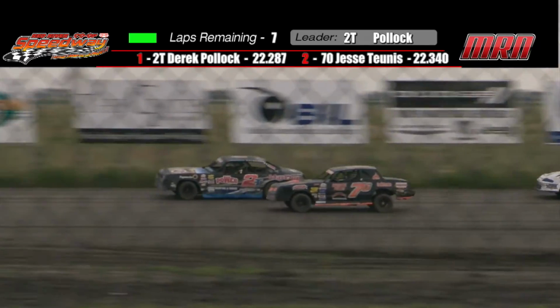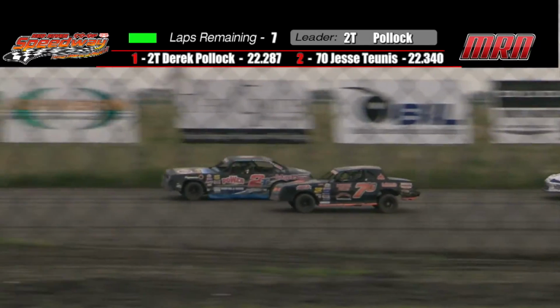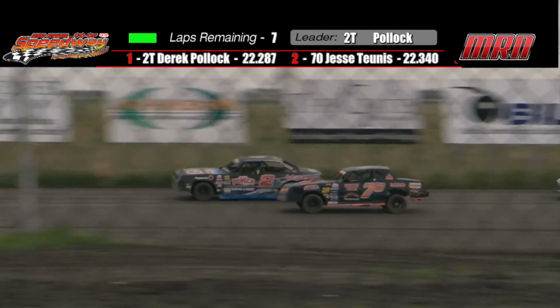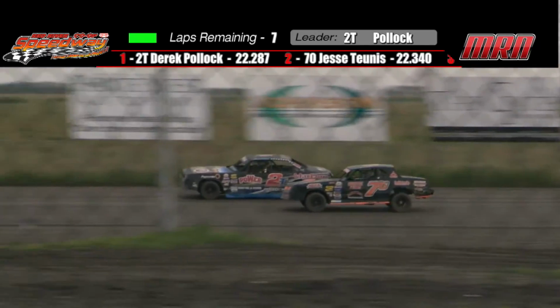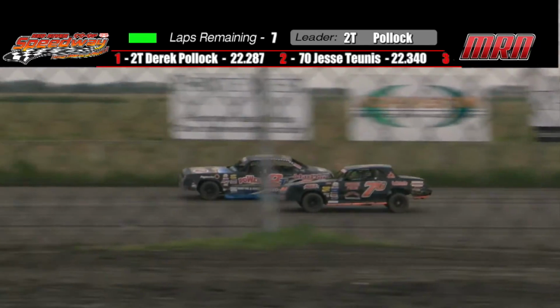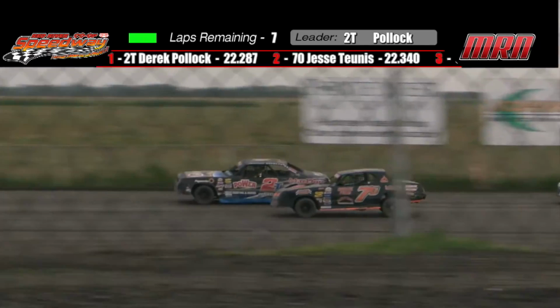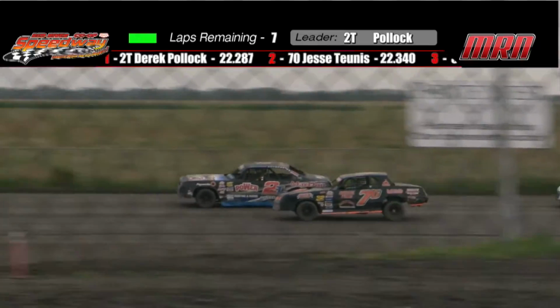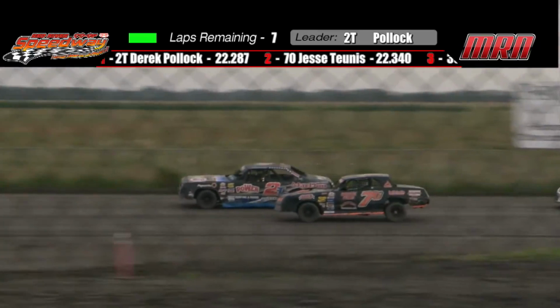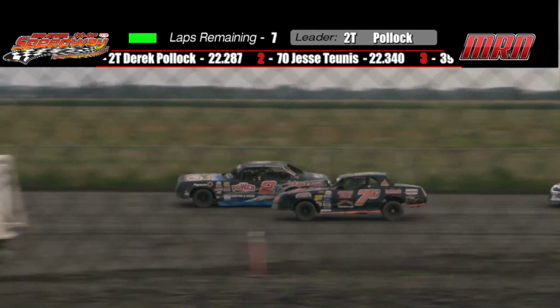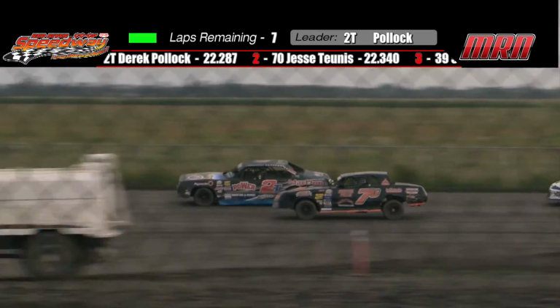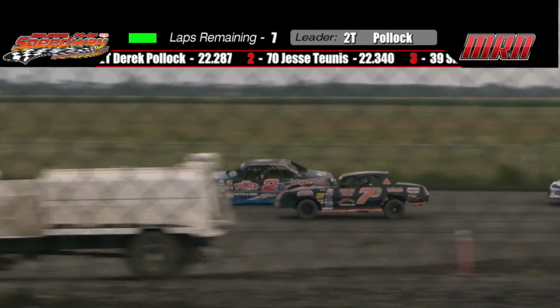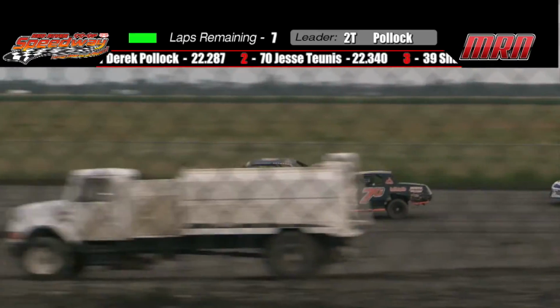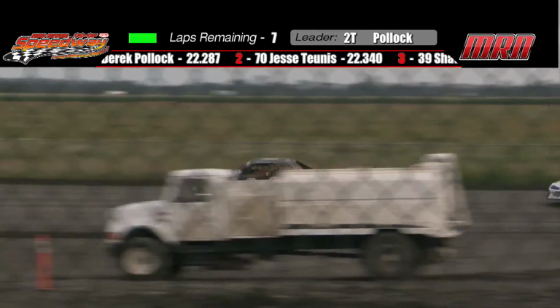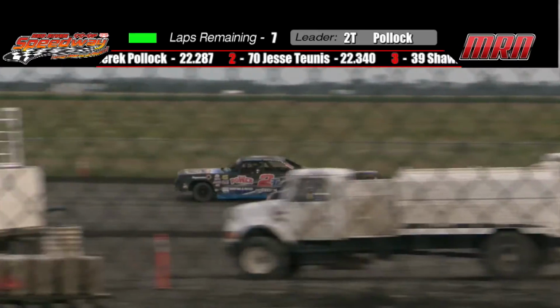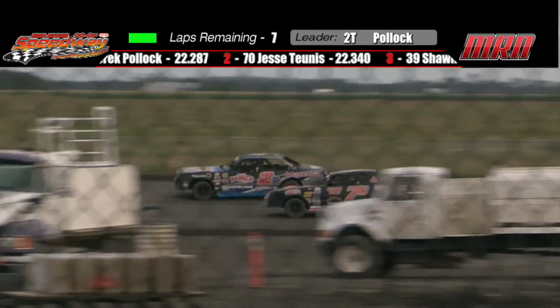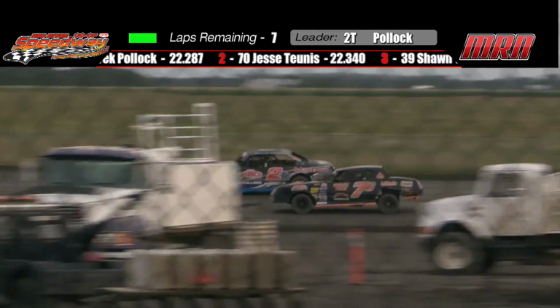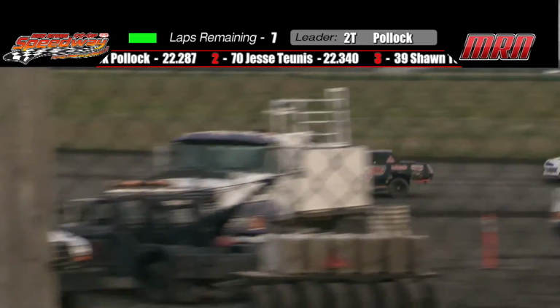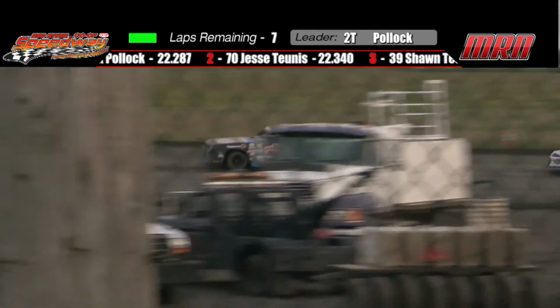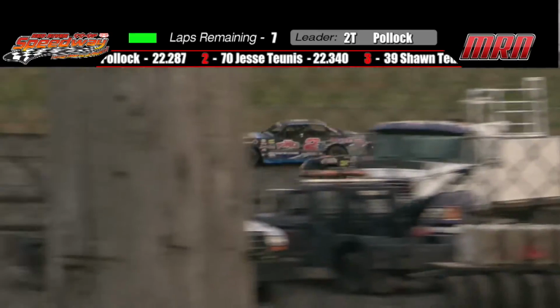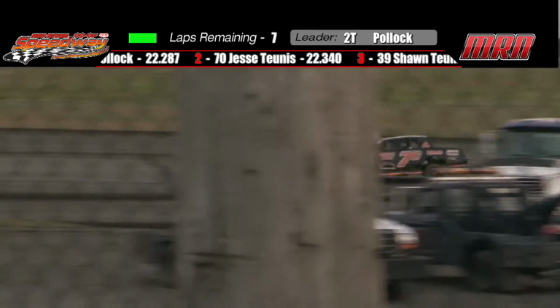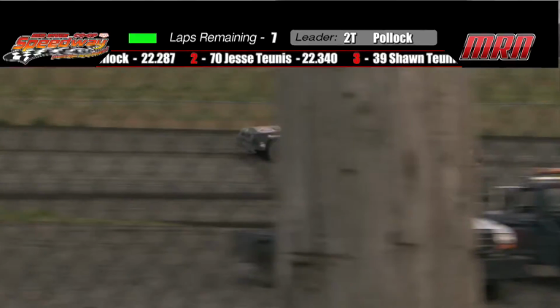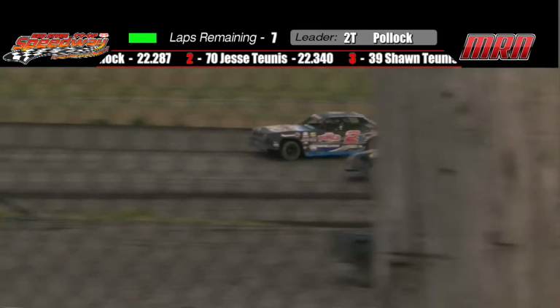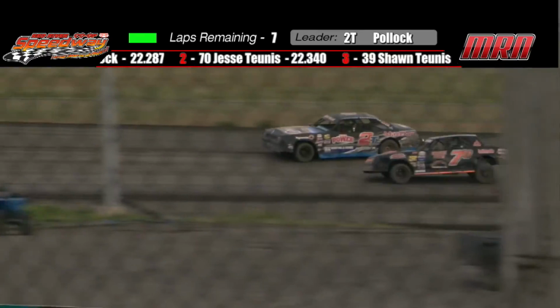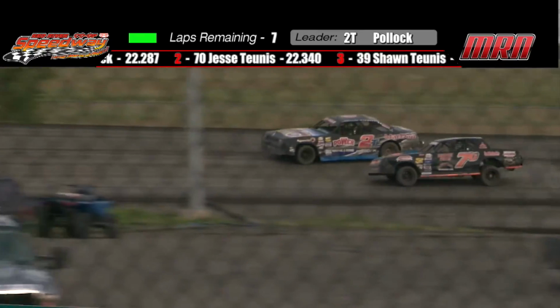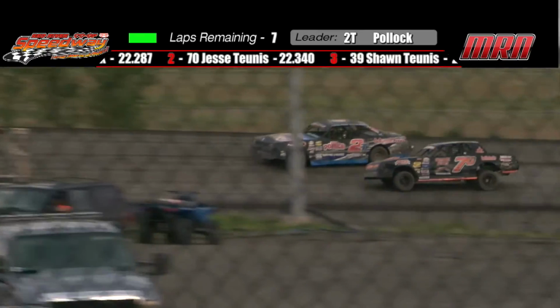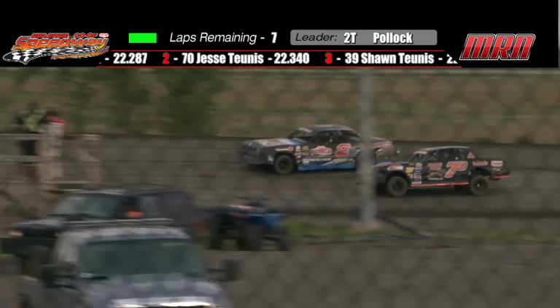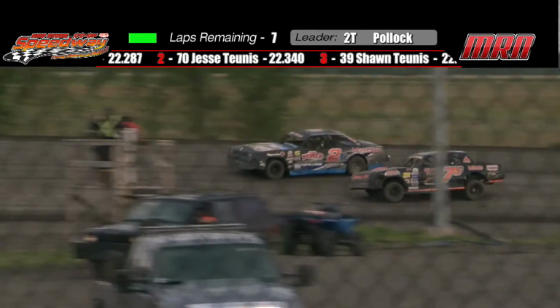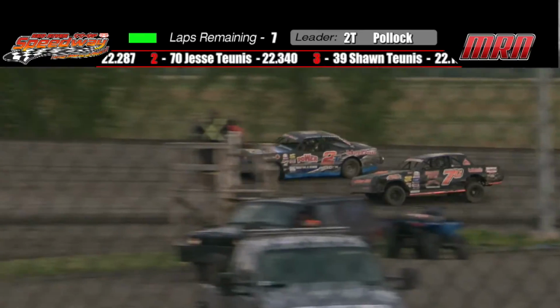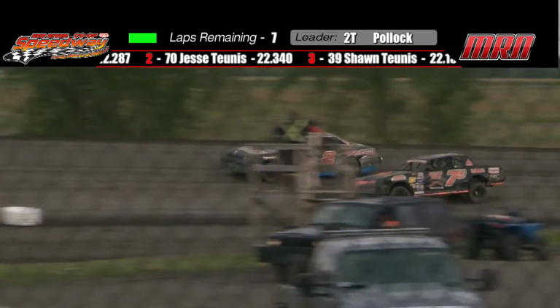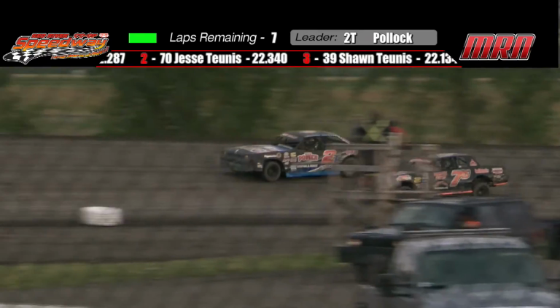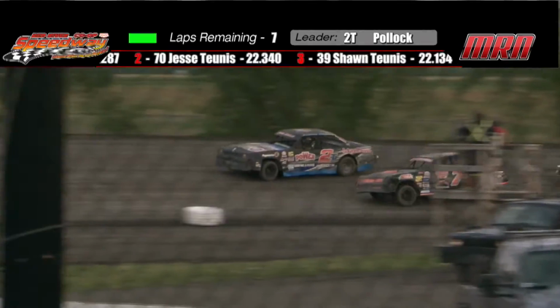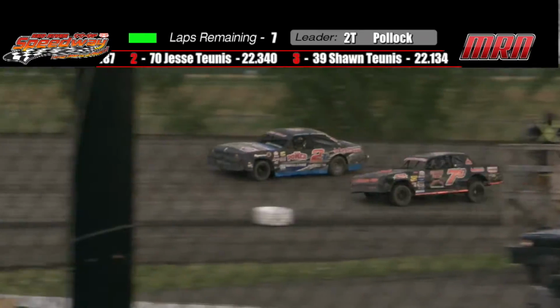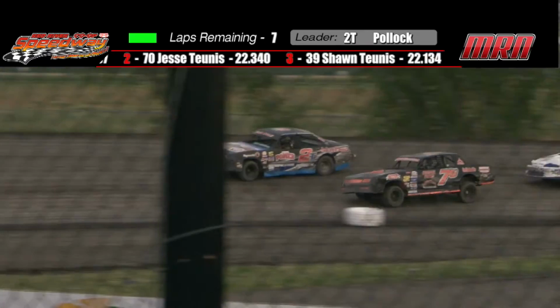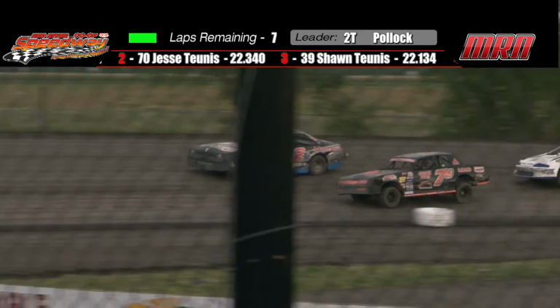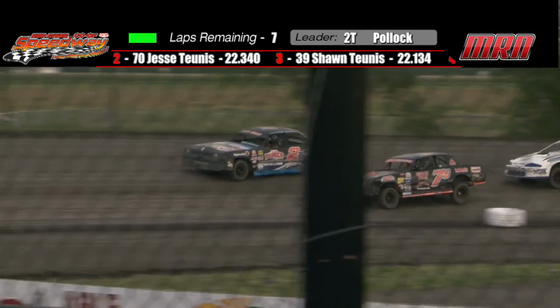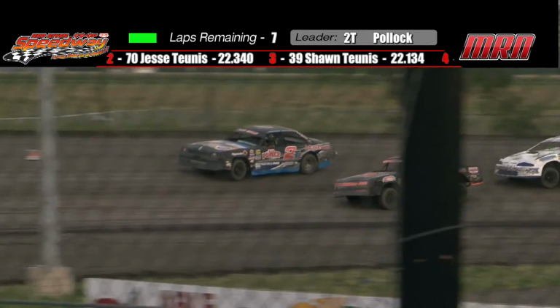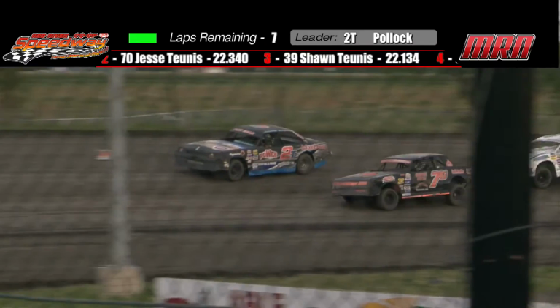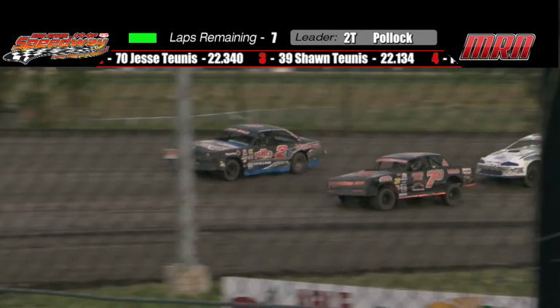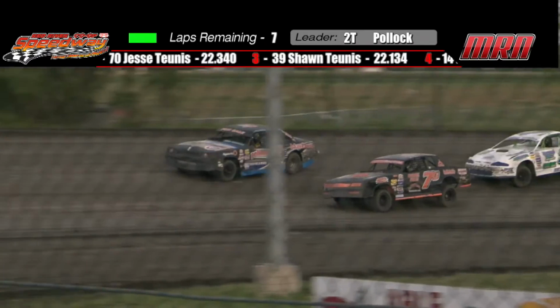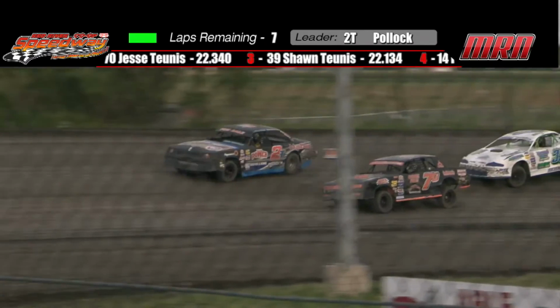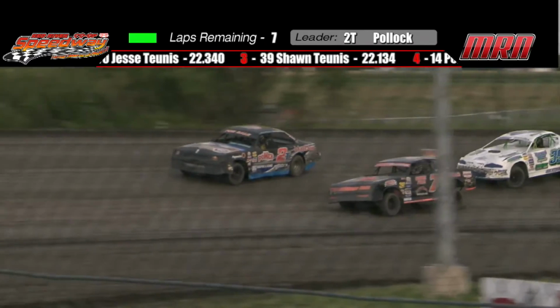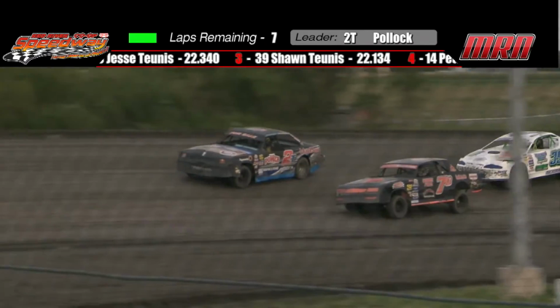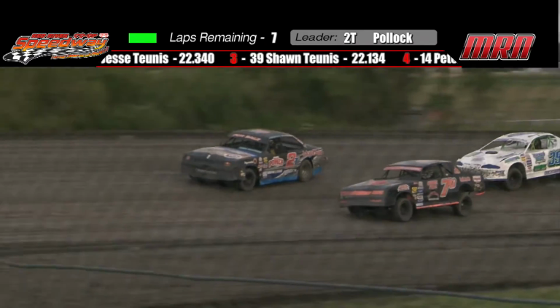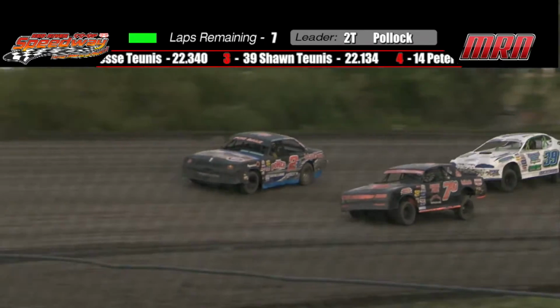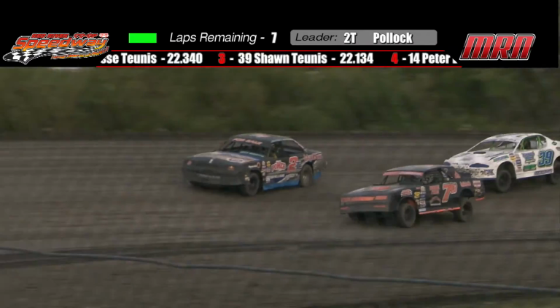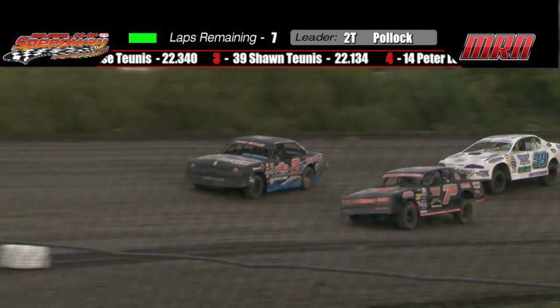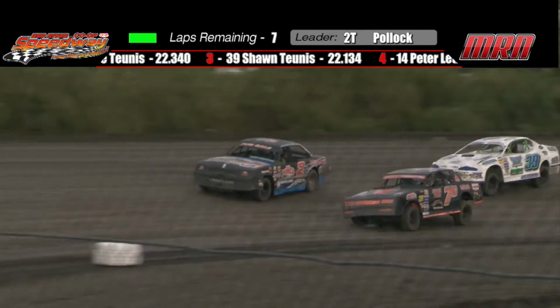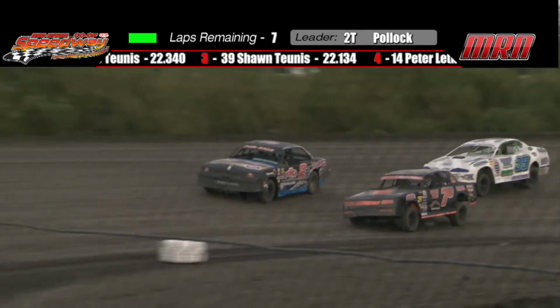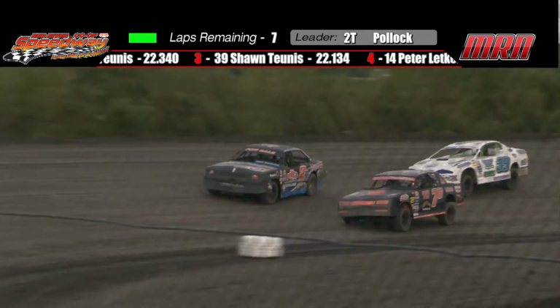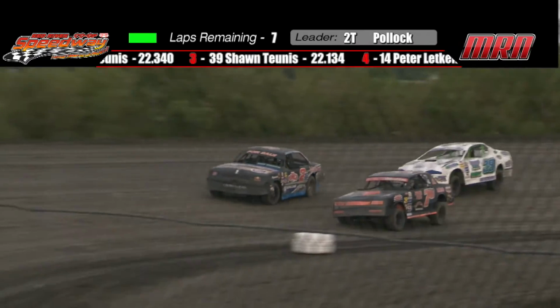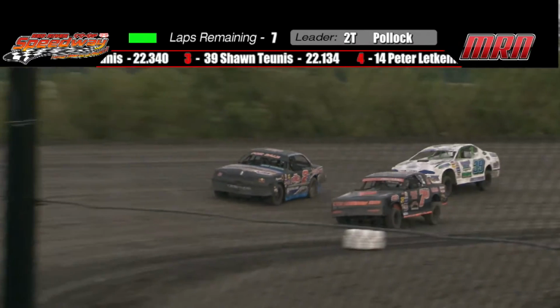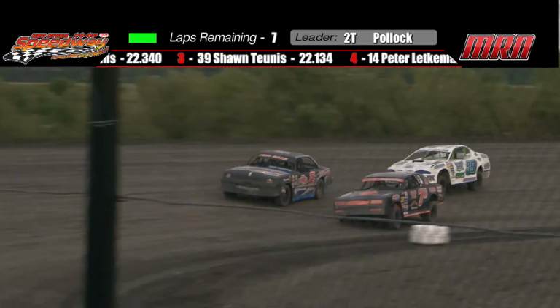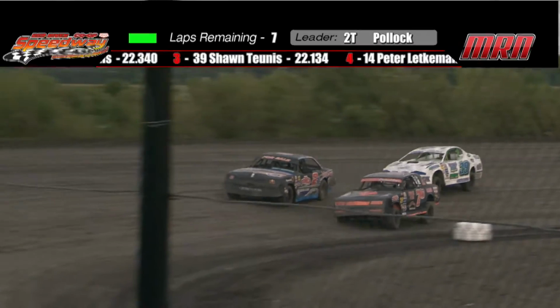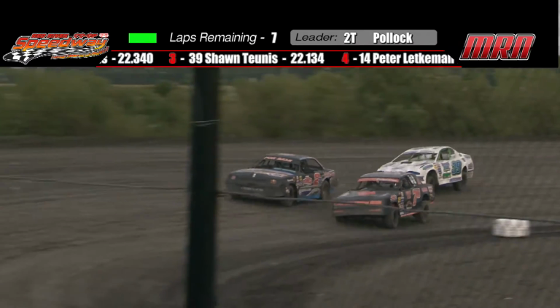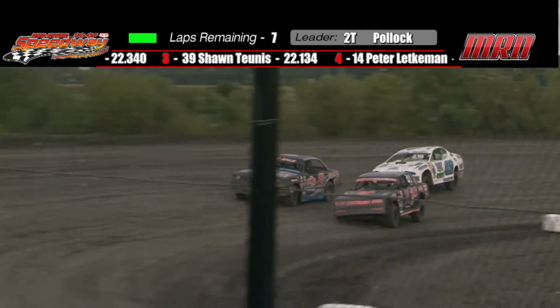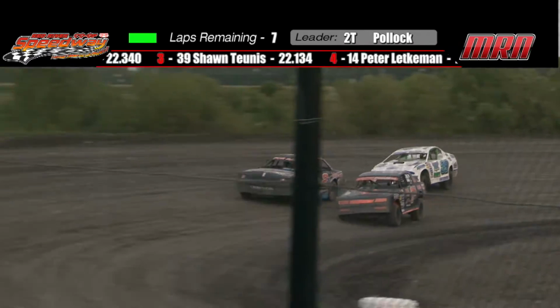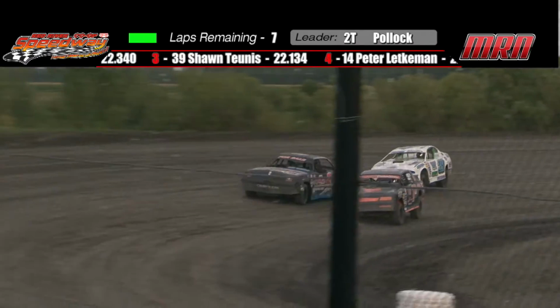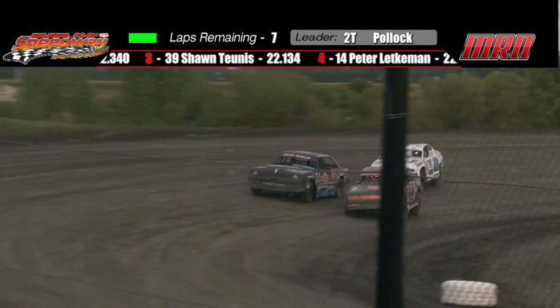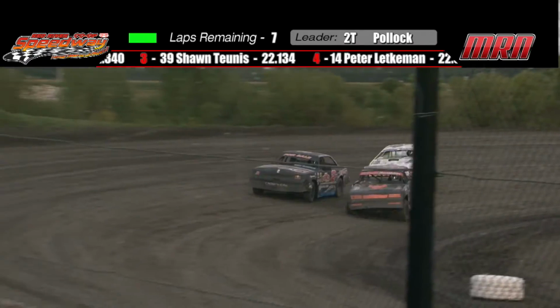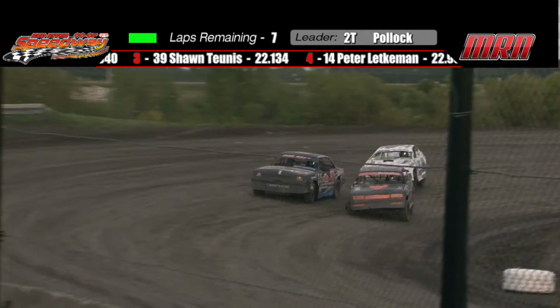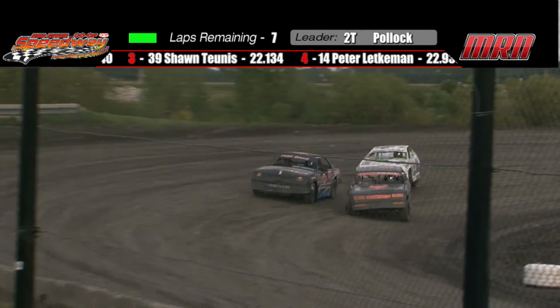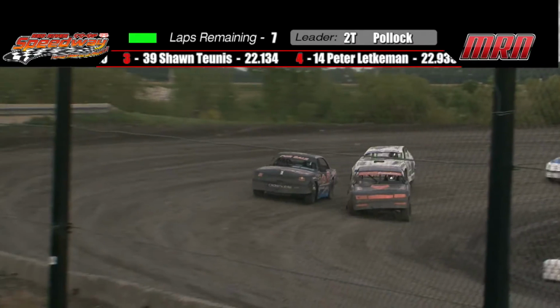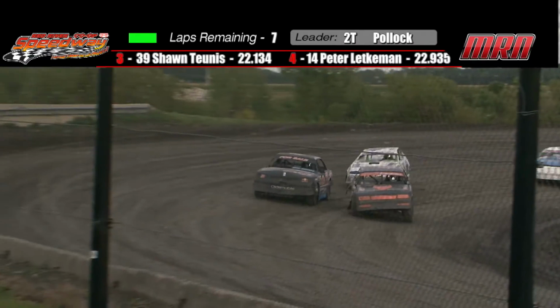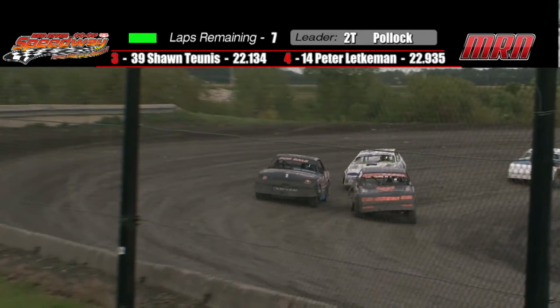And the yellow 53 — that is Bill Maruca. That is their lineup for Street Stocks, Heat number one.